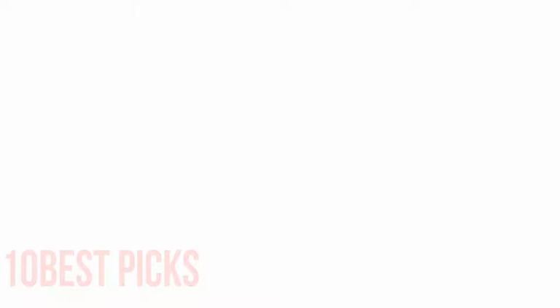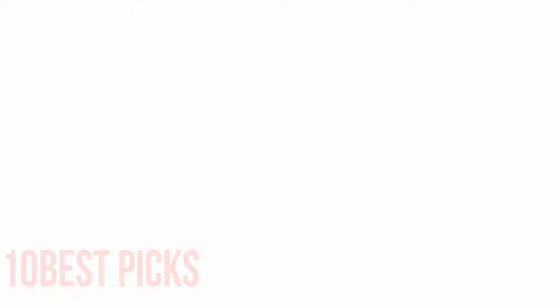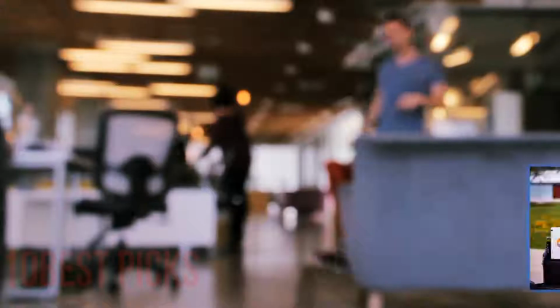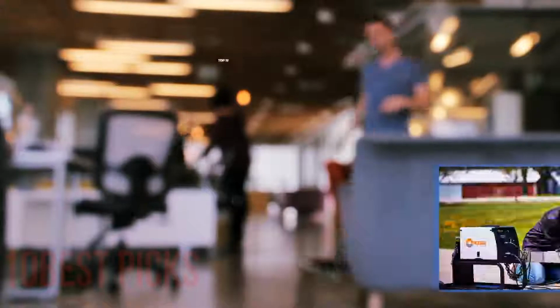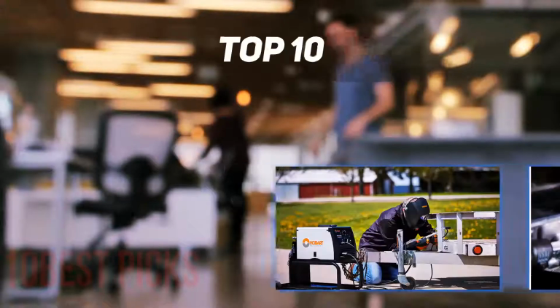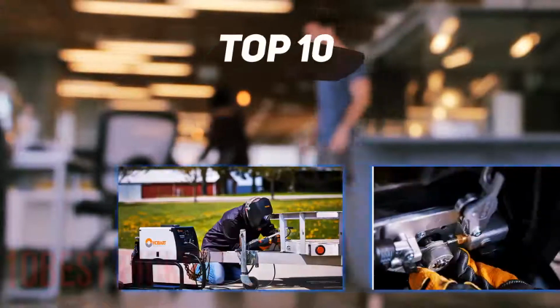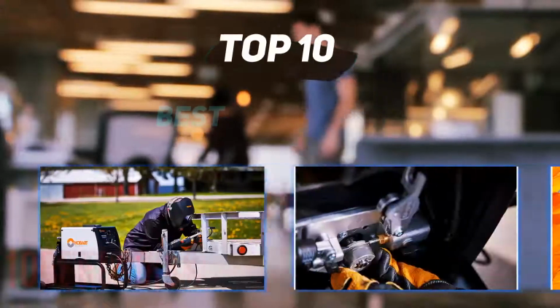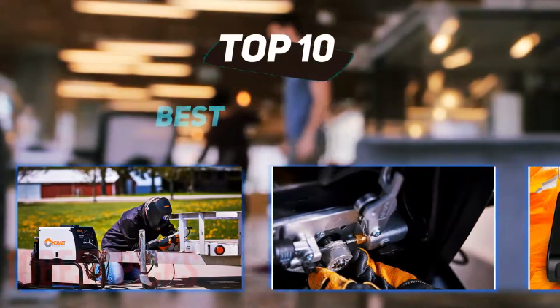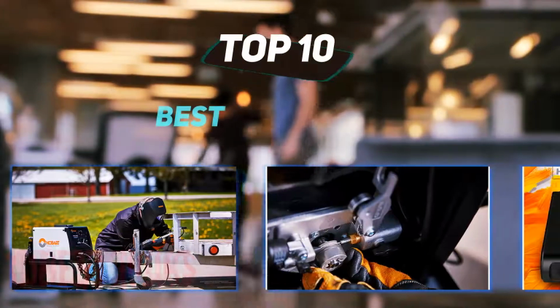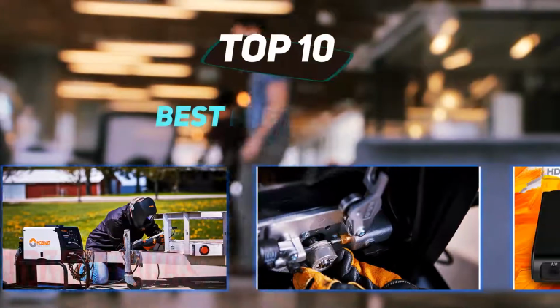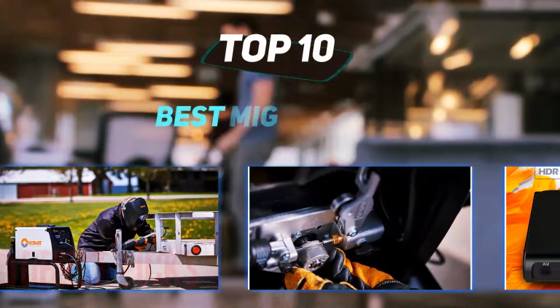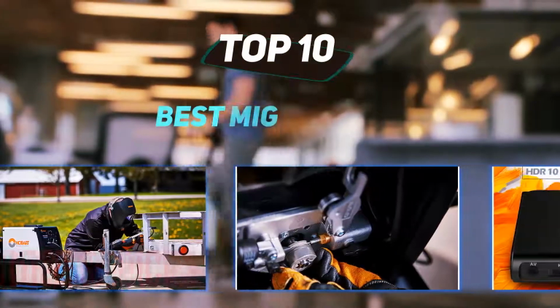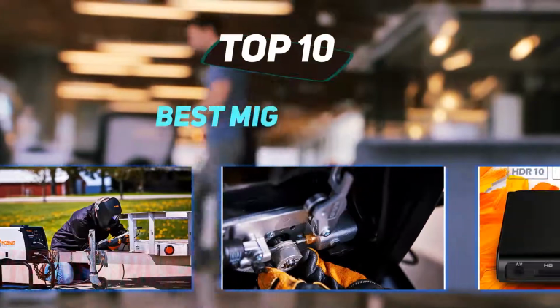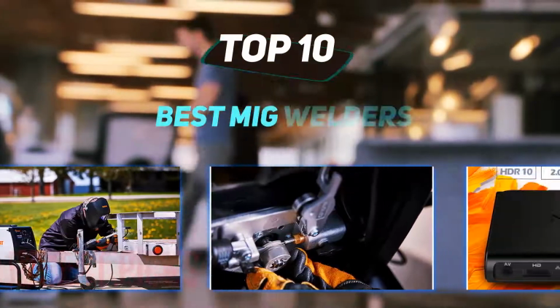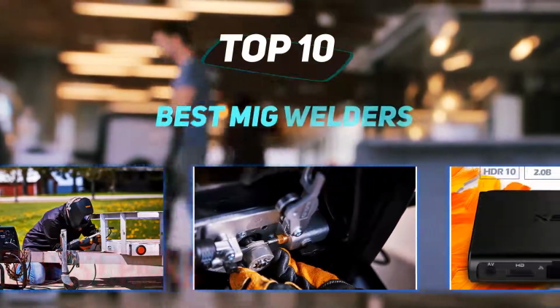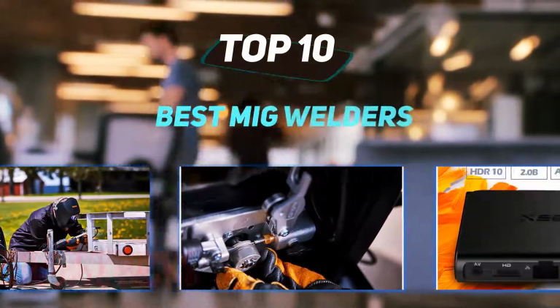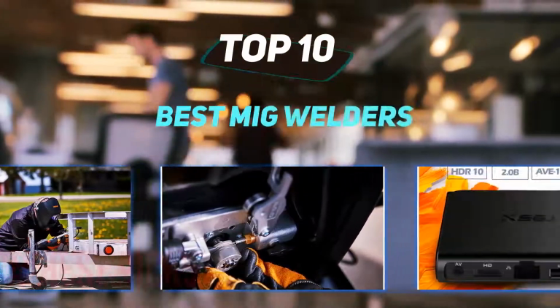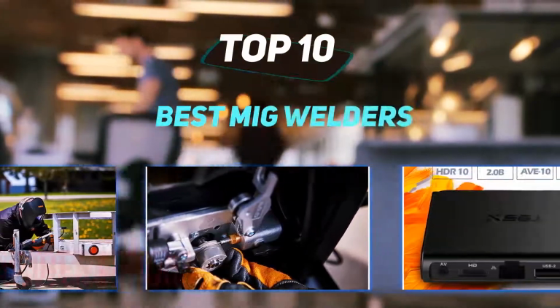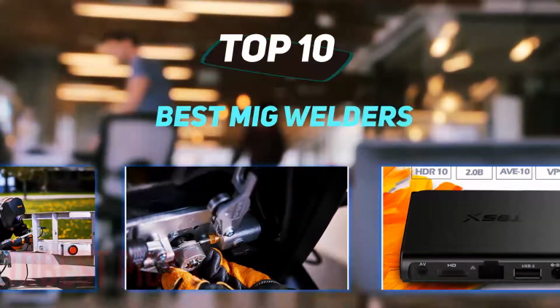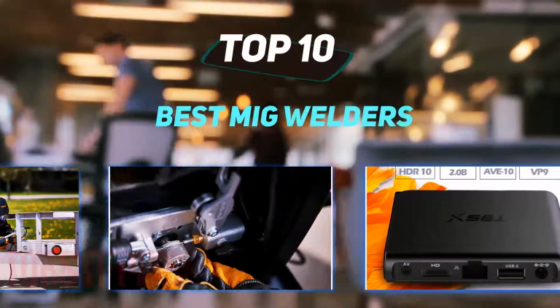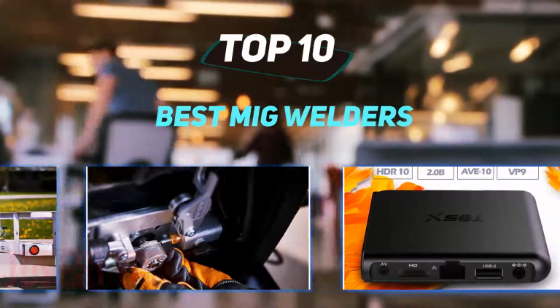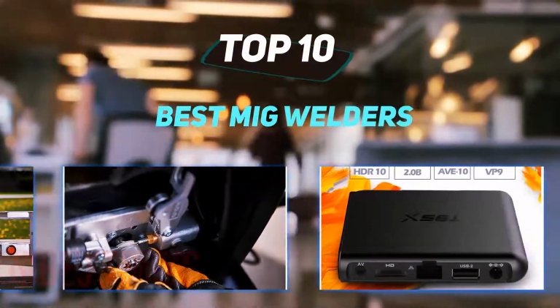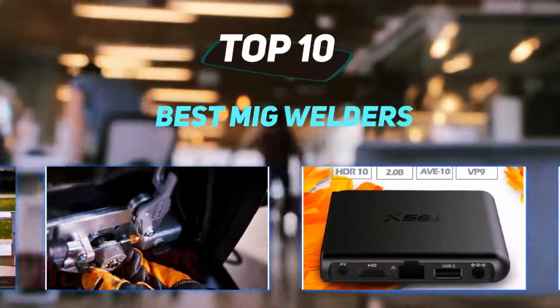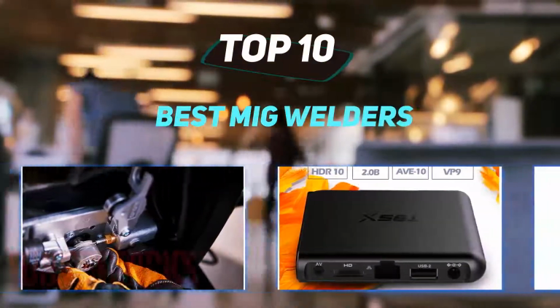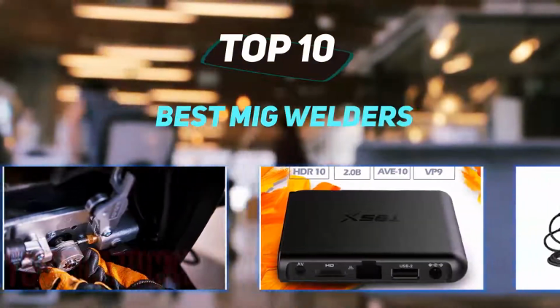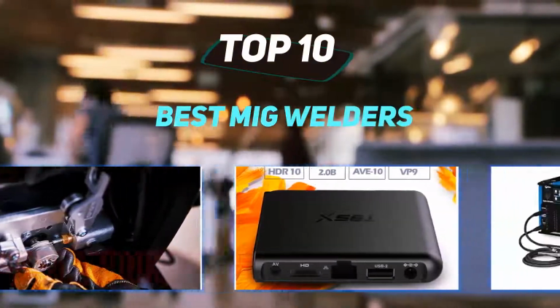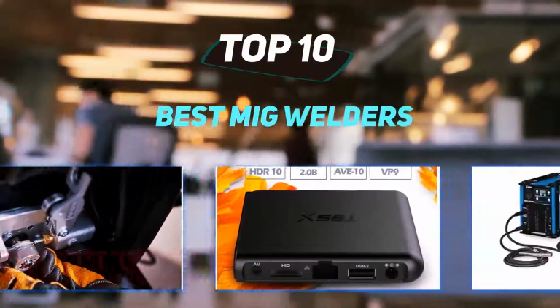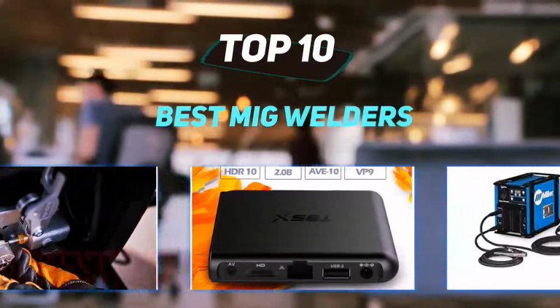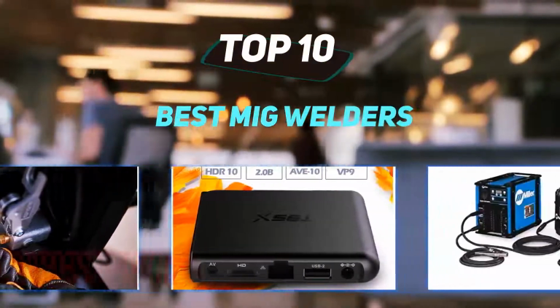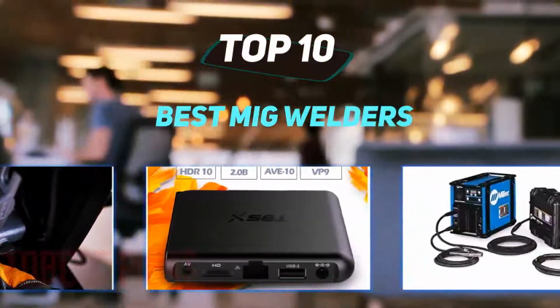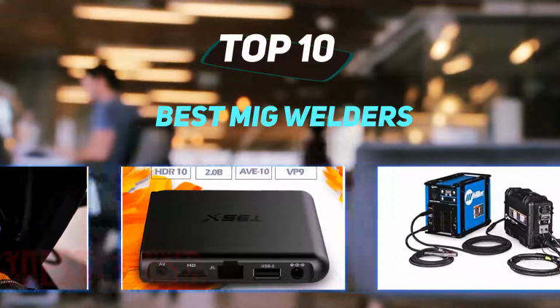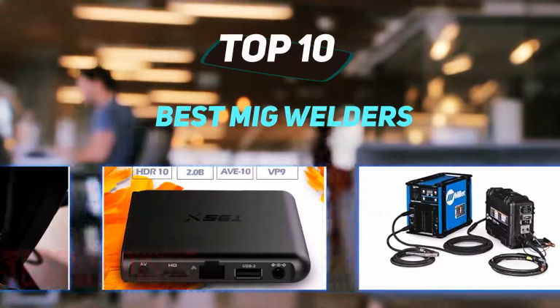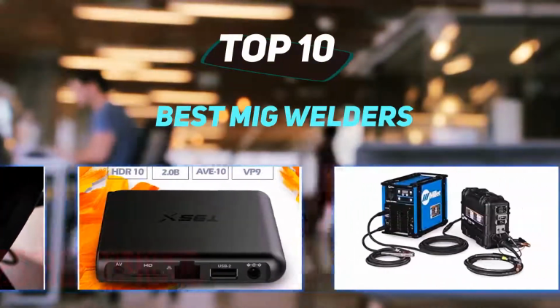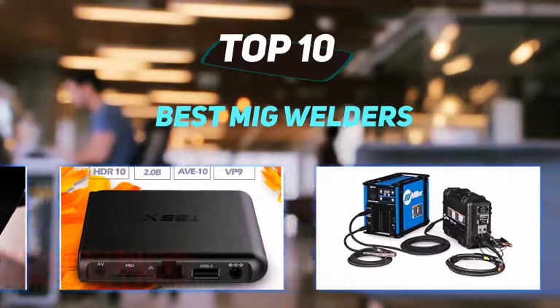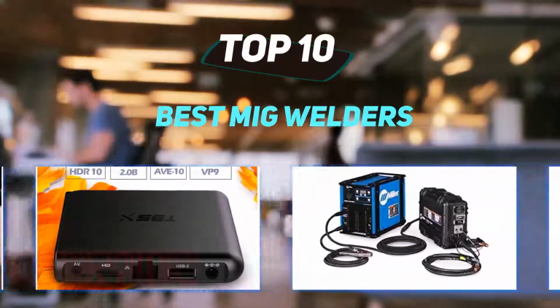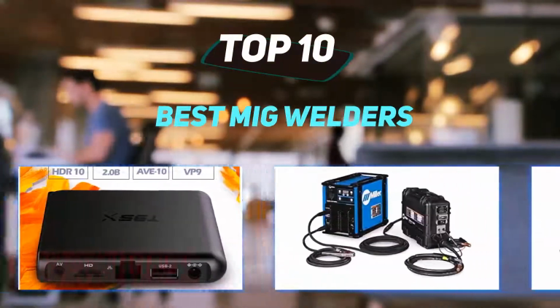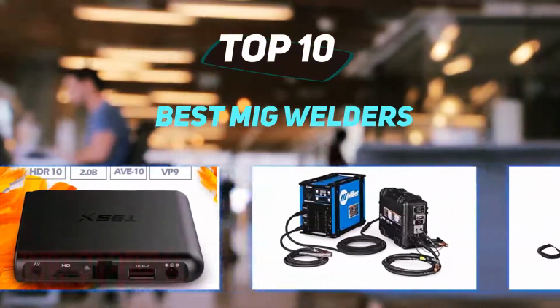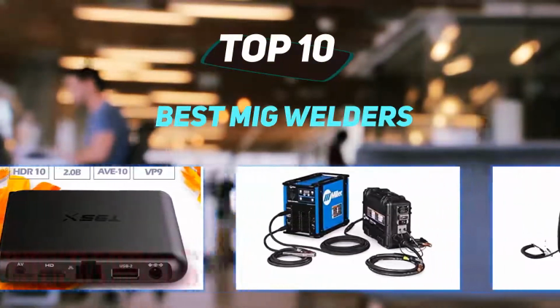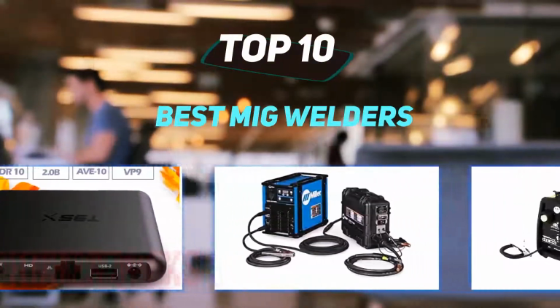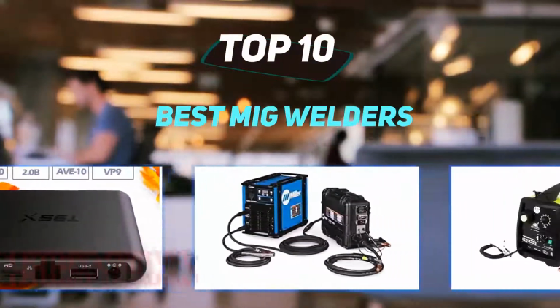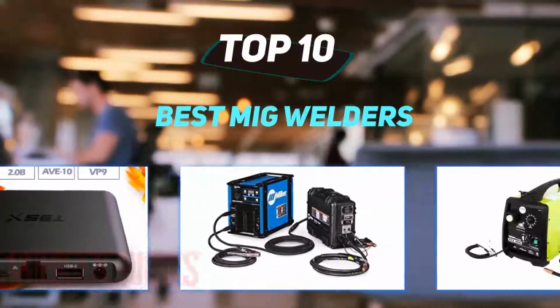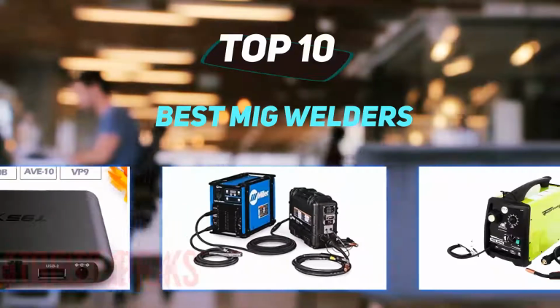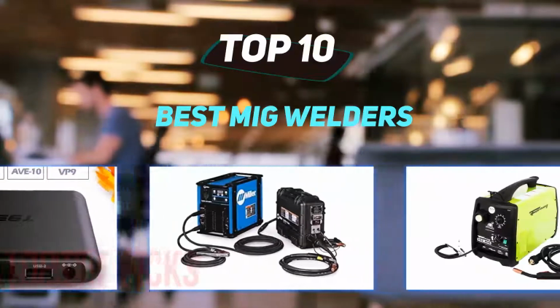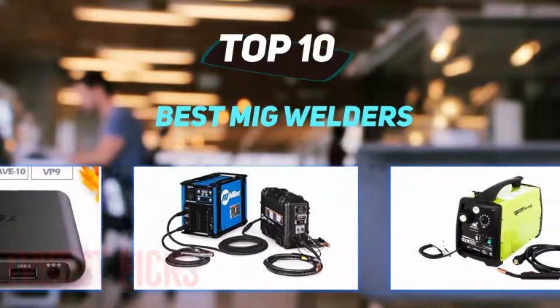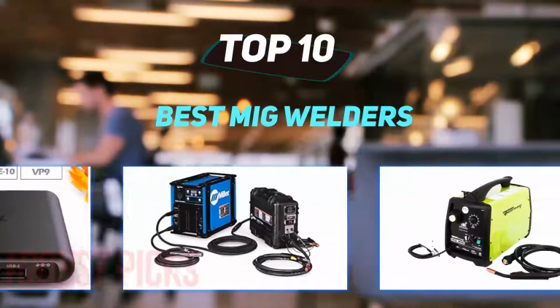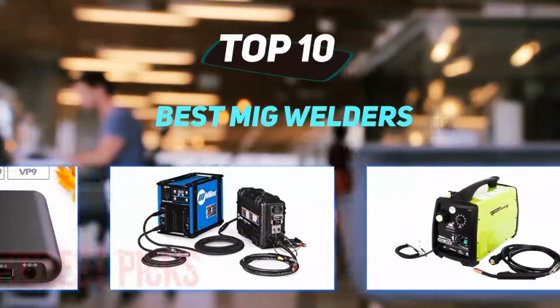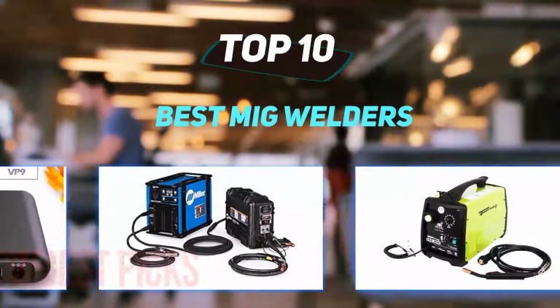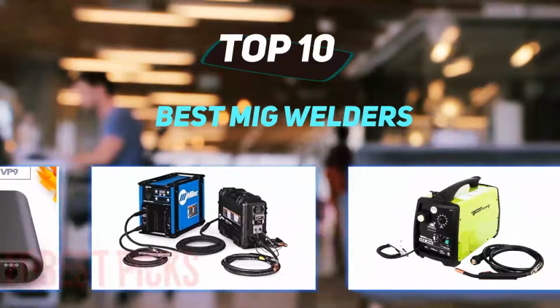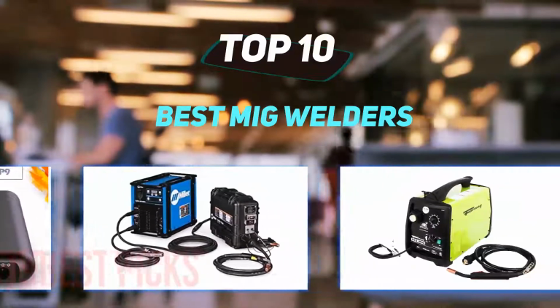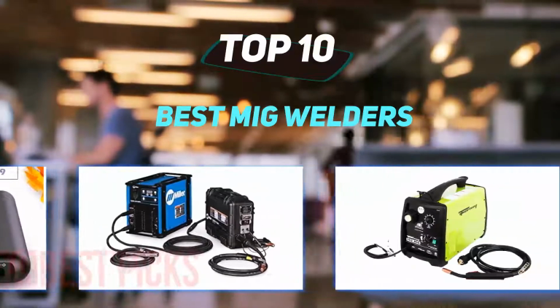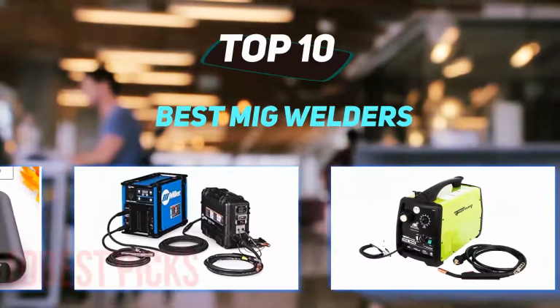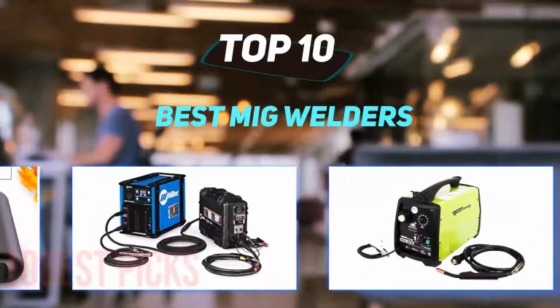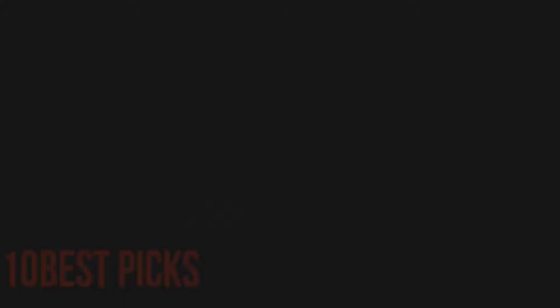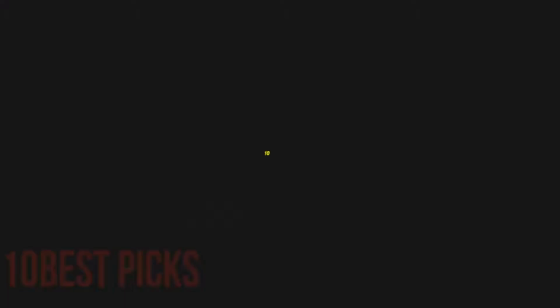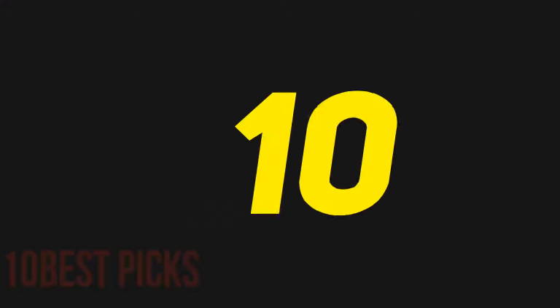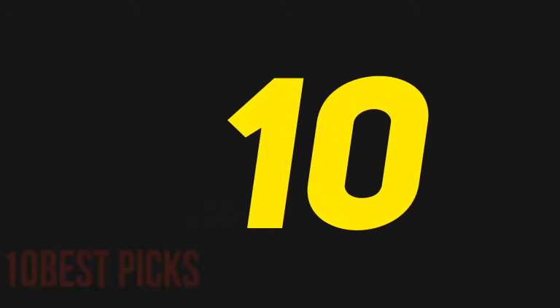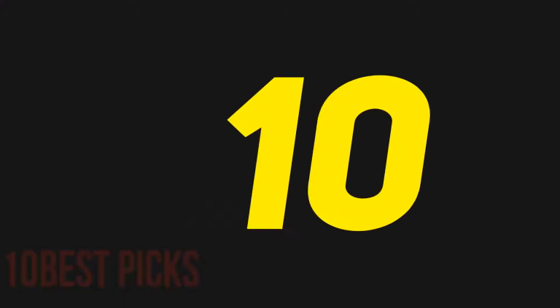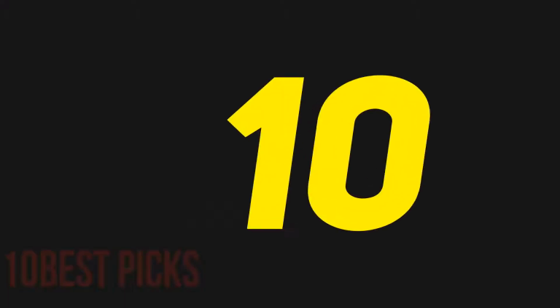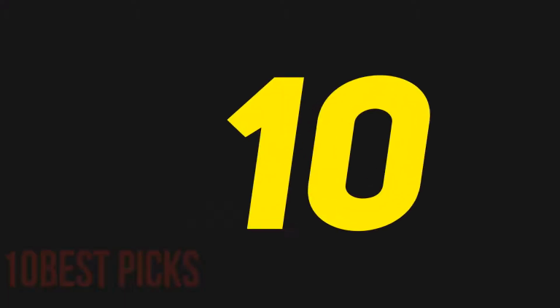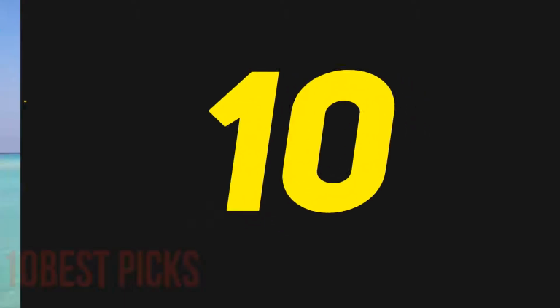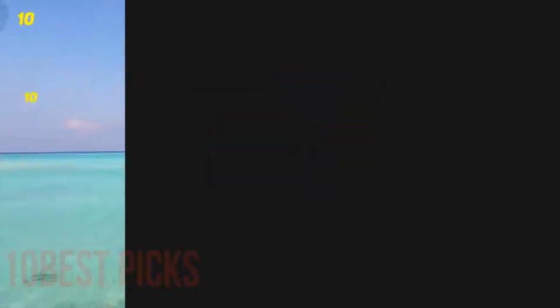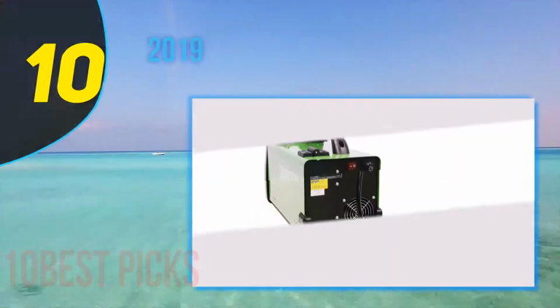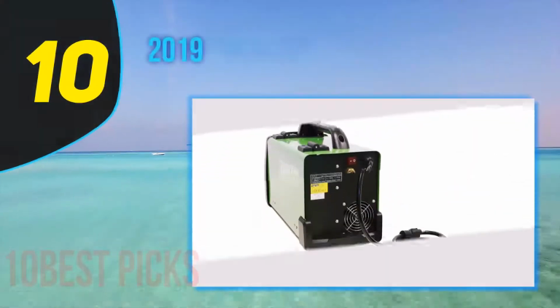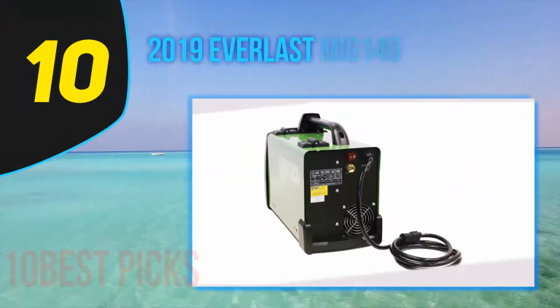10 Best Picks presents the Top 10 Best MIG Welders. Starting at number 10.